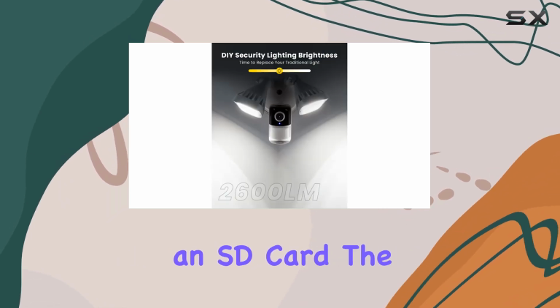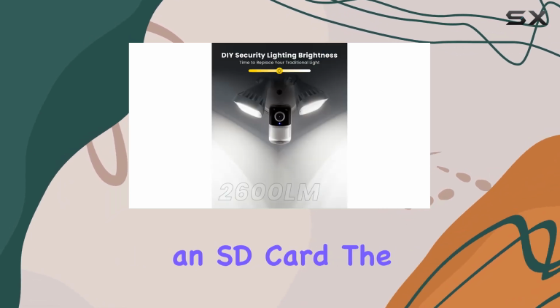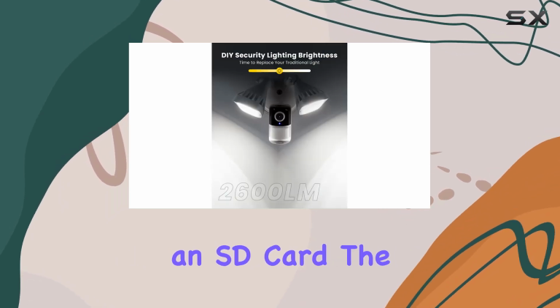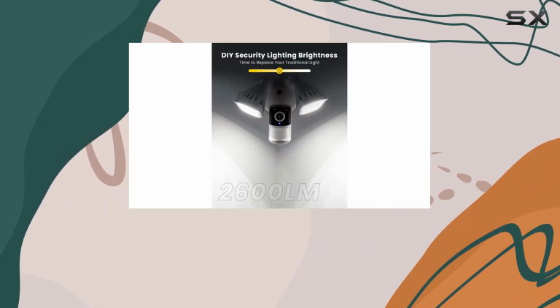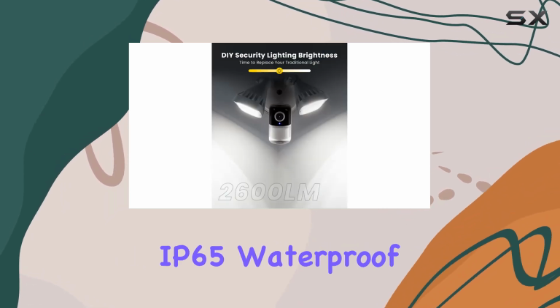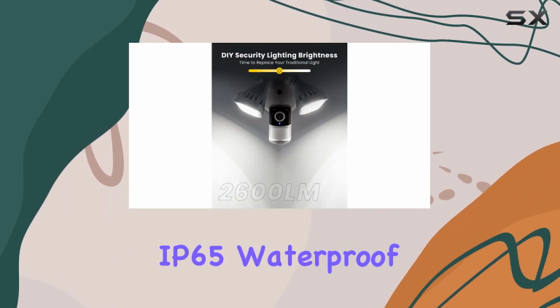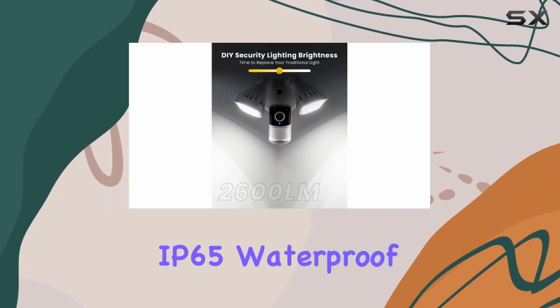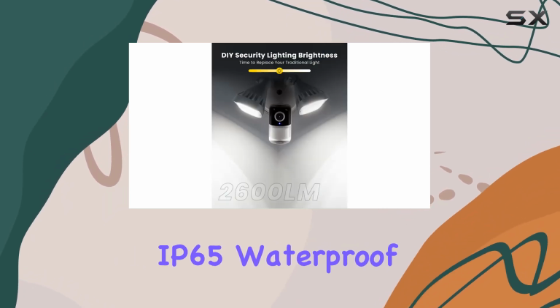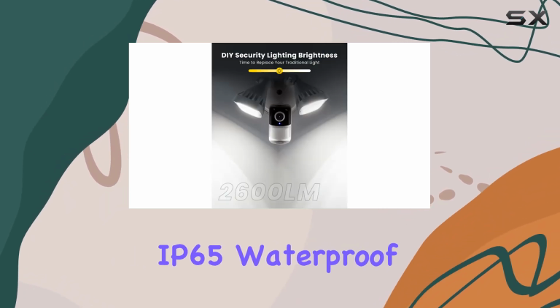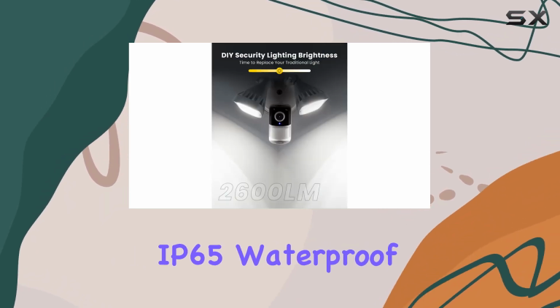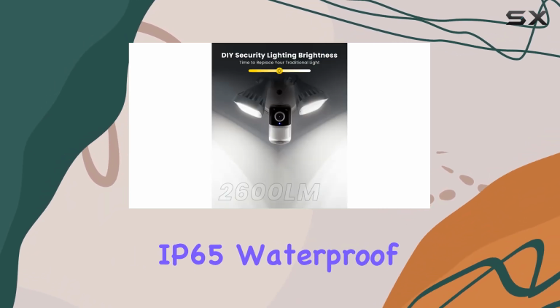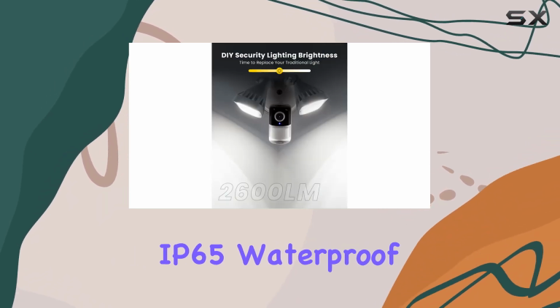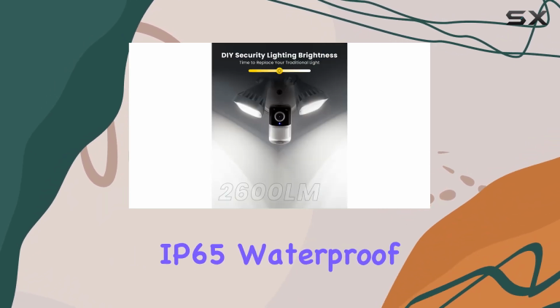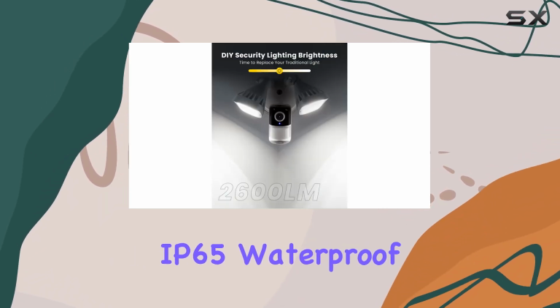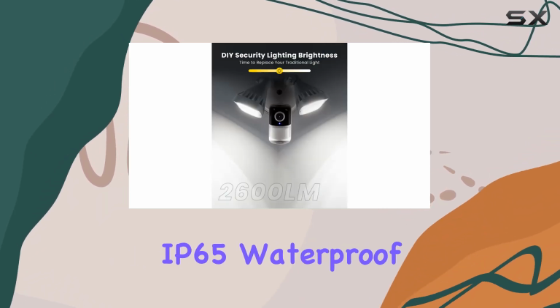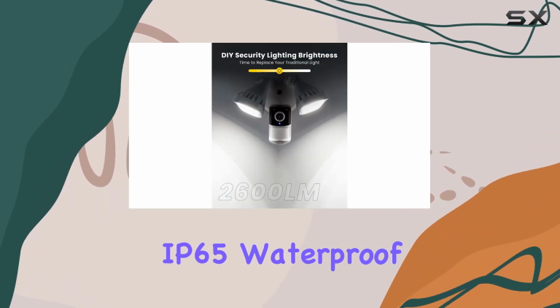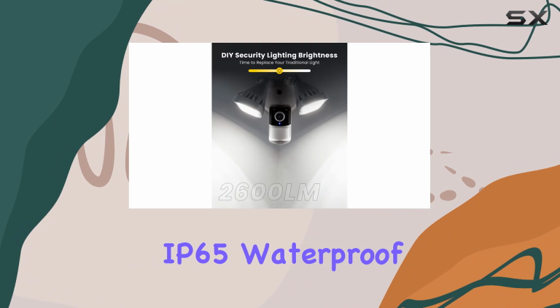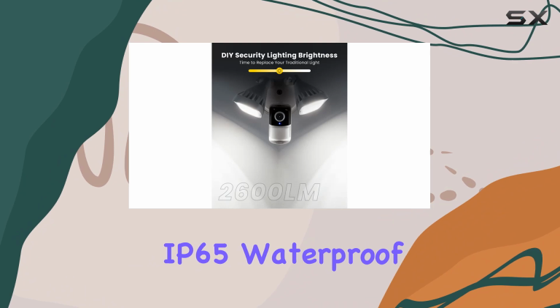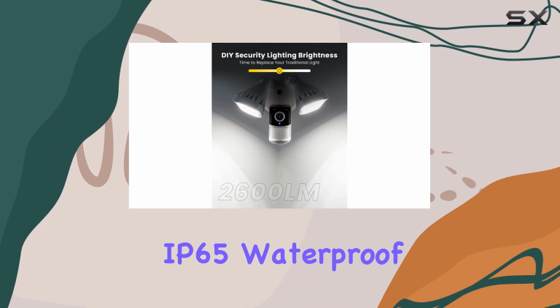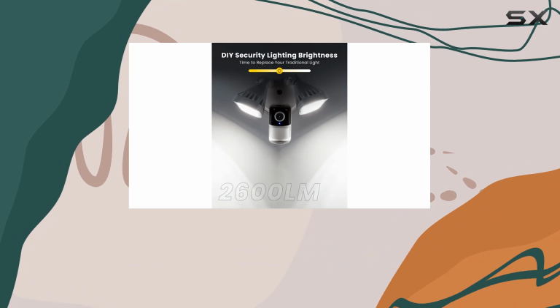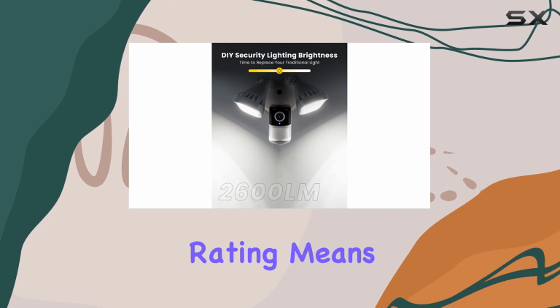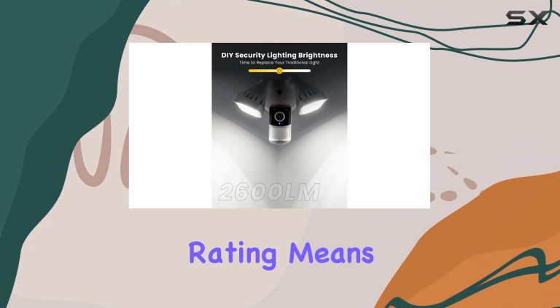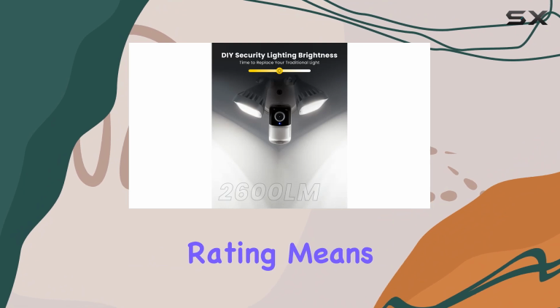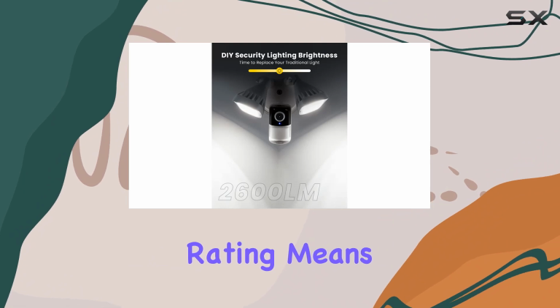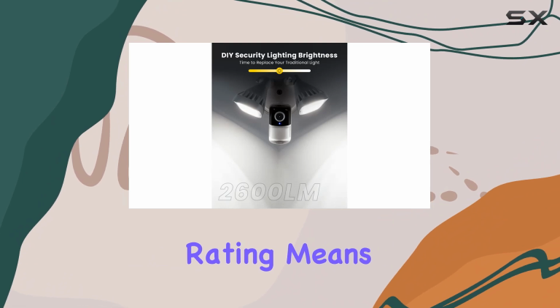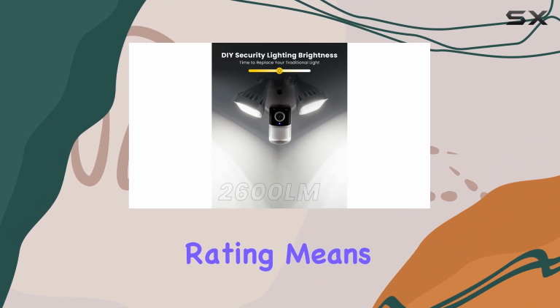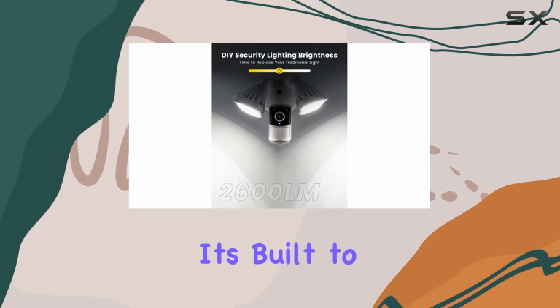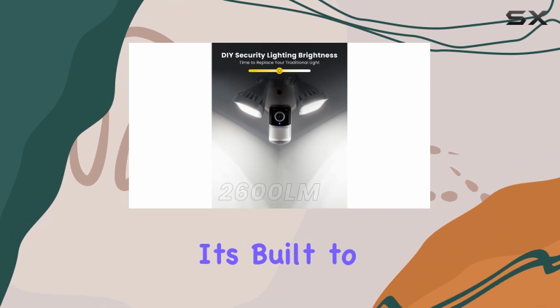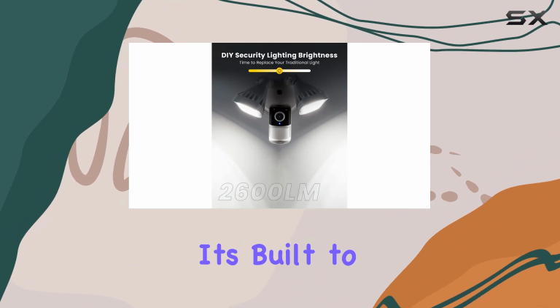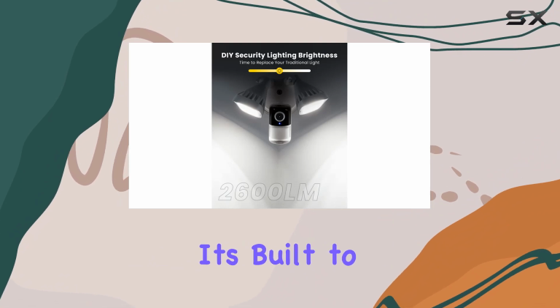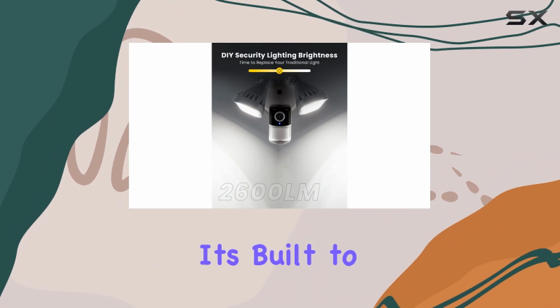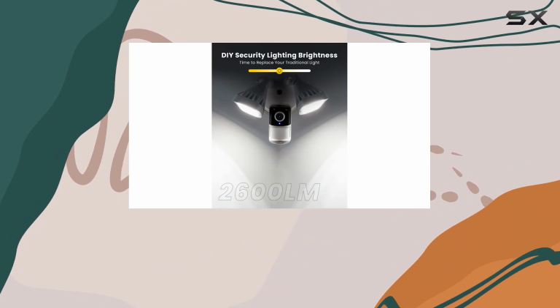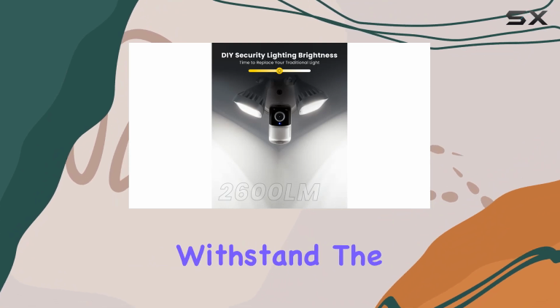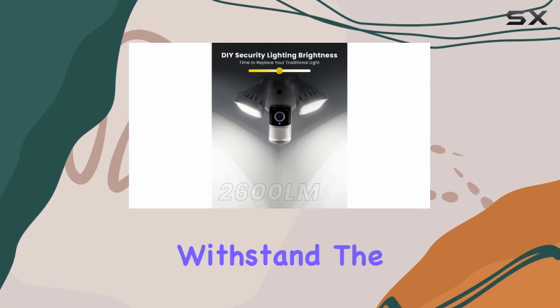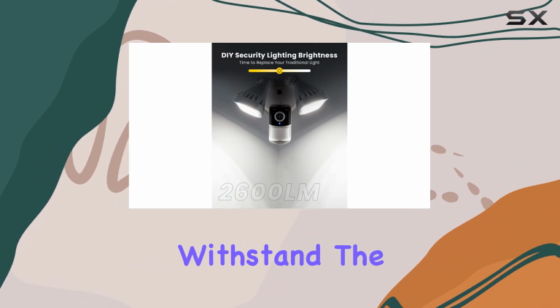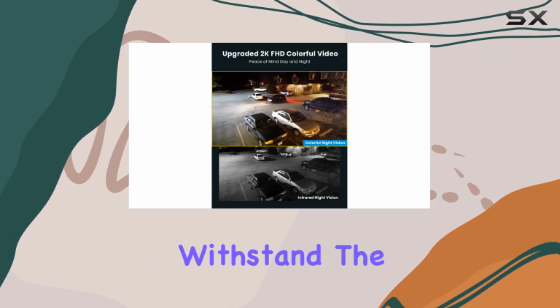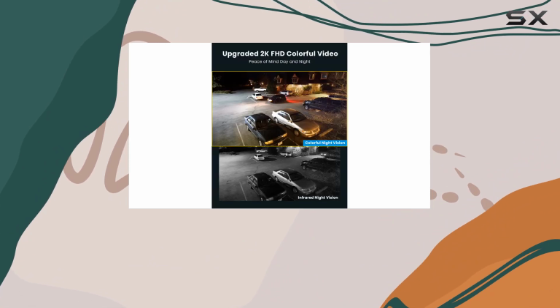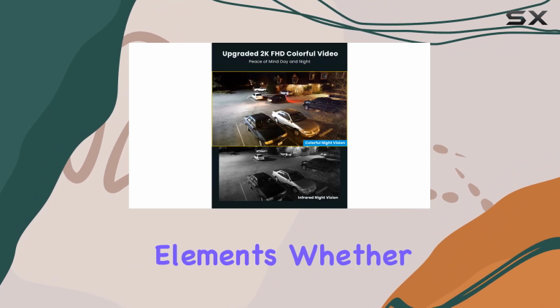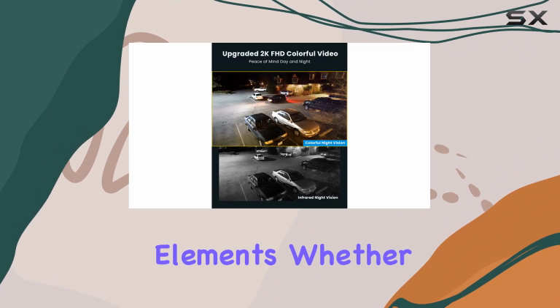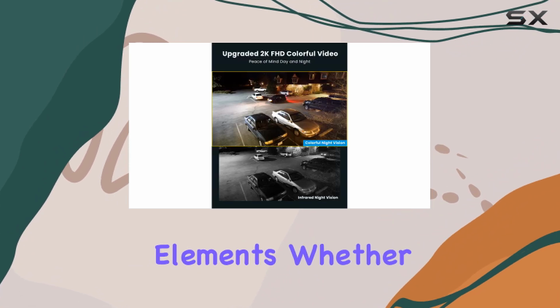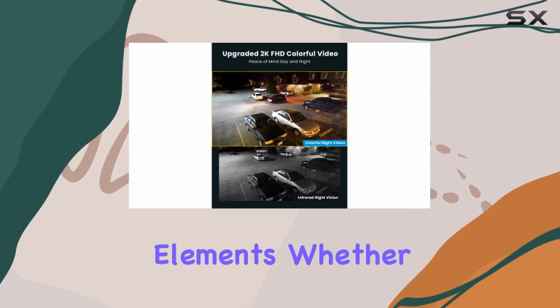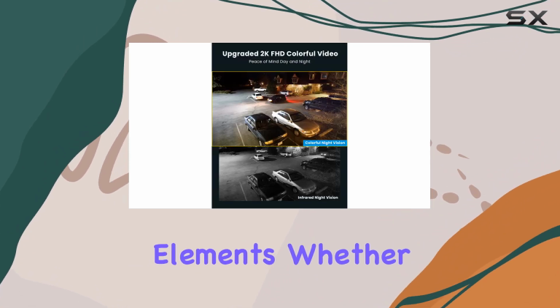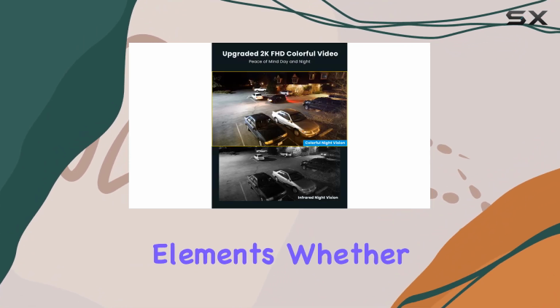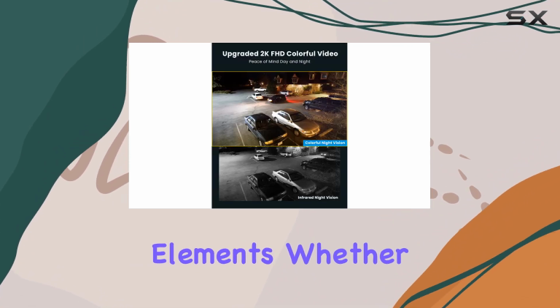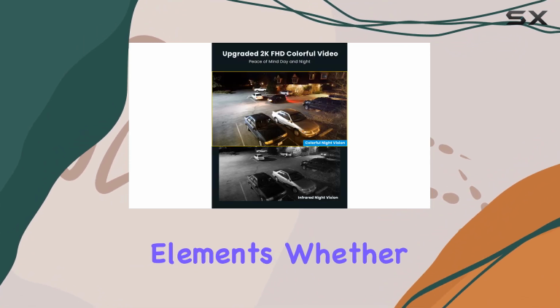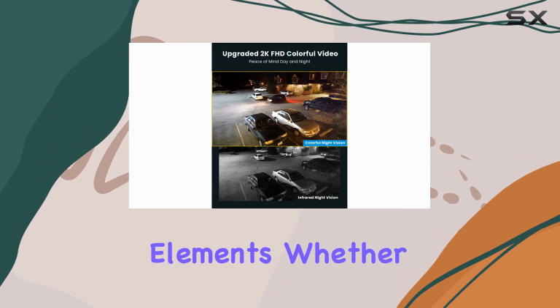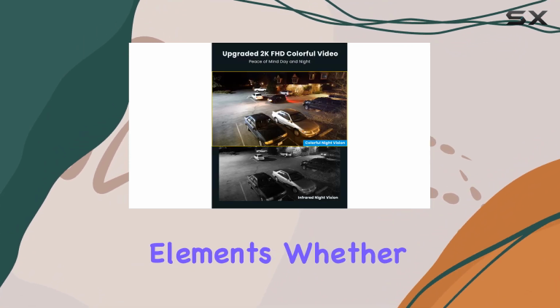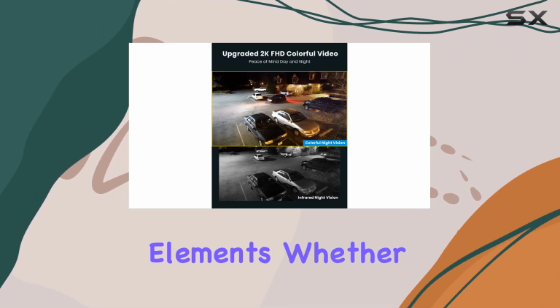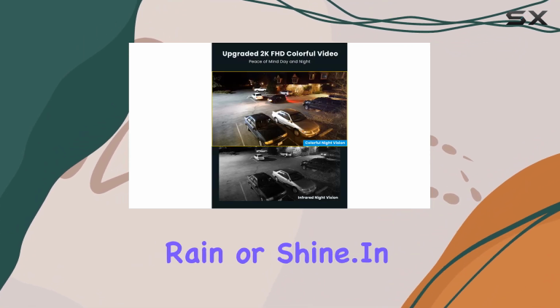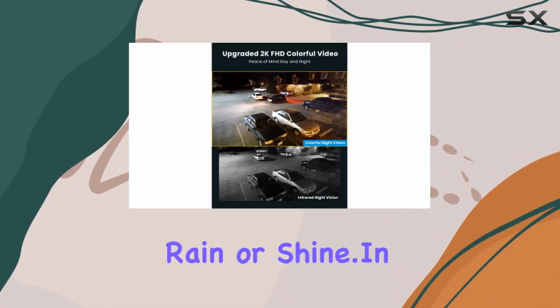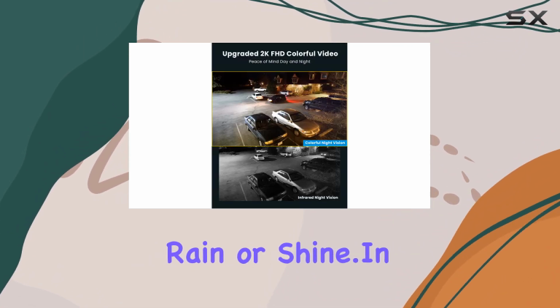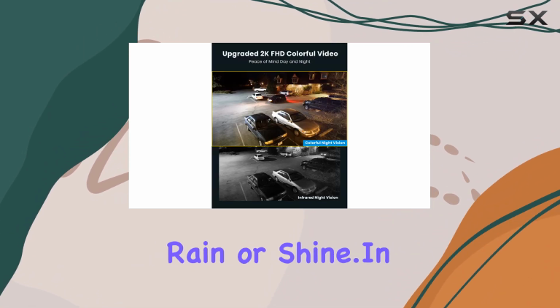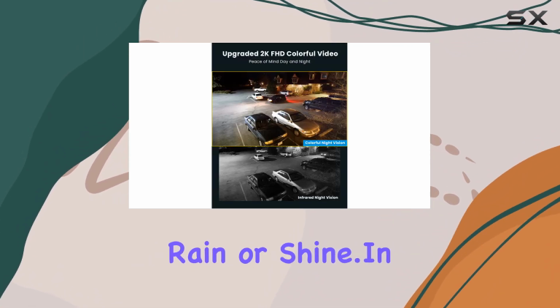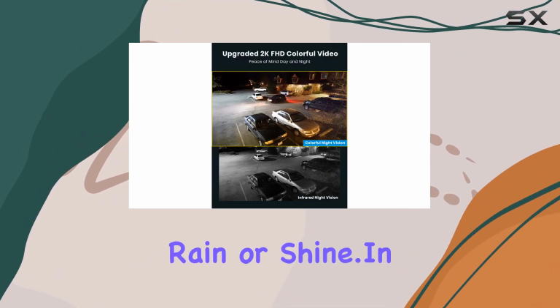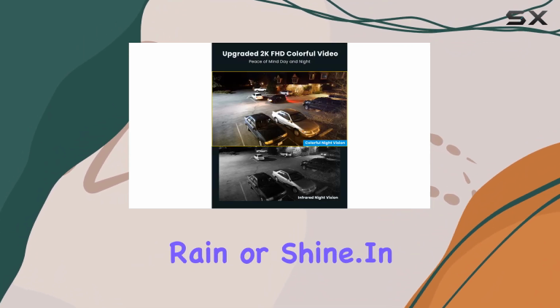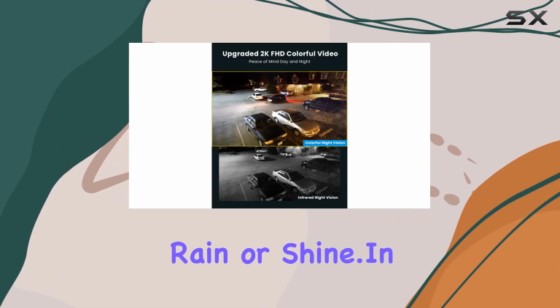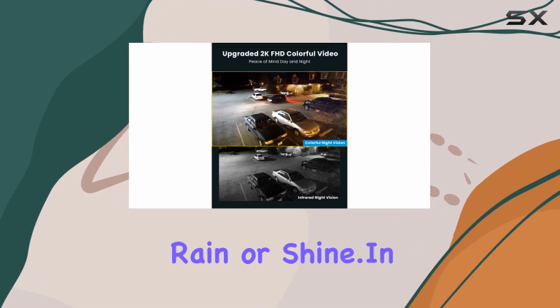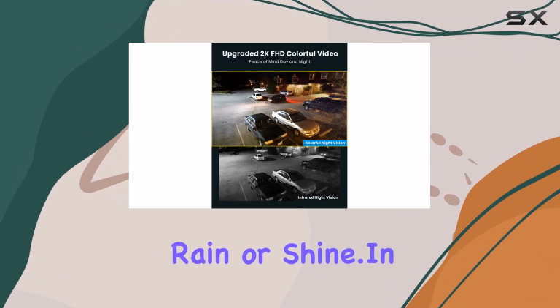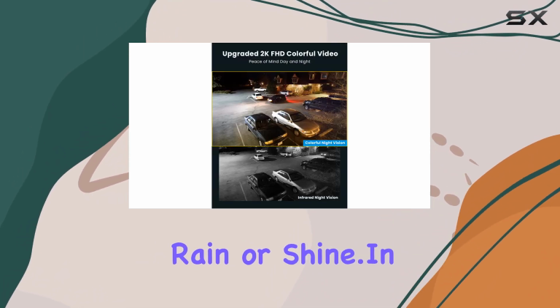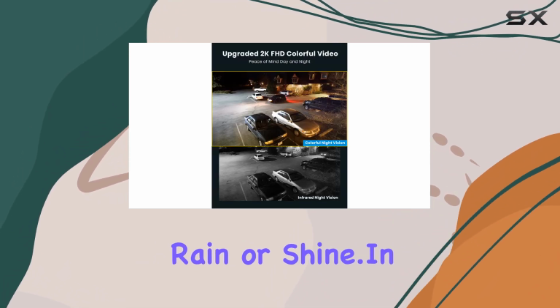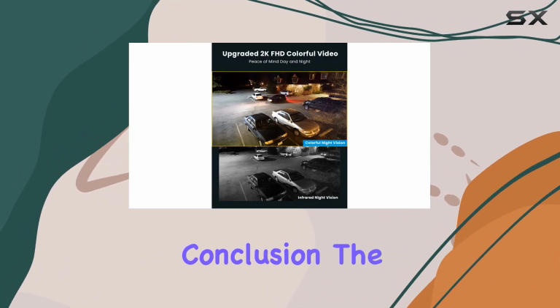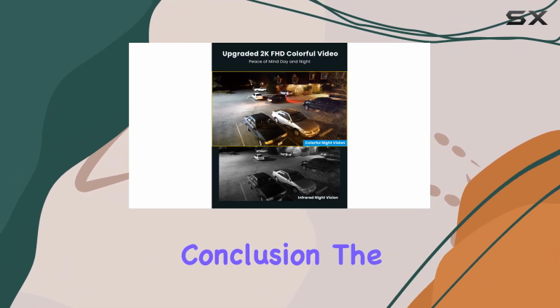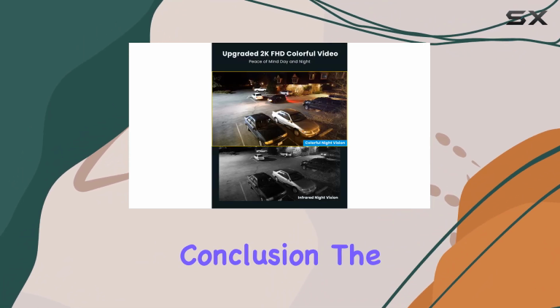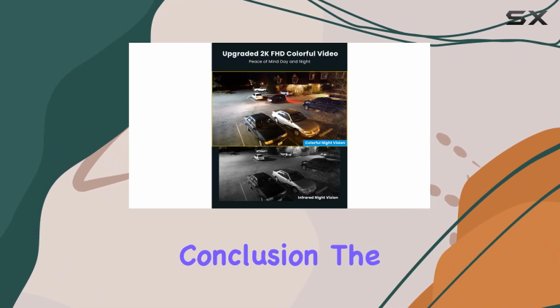The IP65 waterproof rating means it's built to withstand the elements, whether rain or shine.